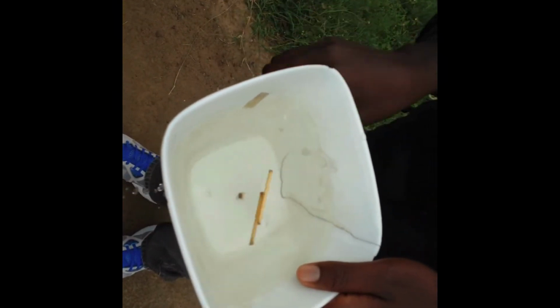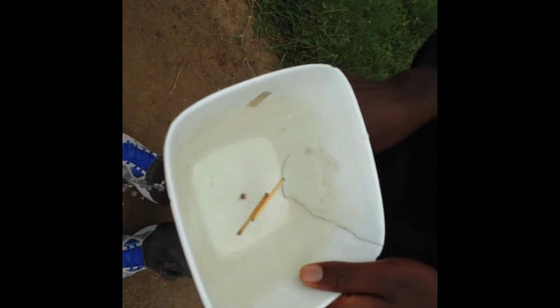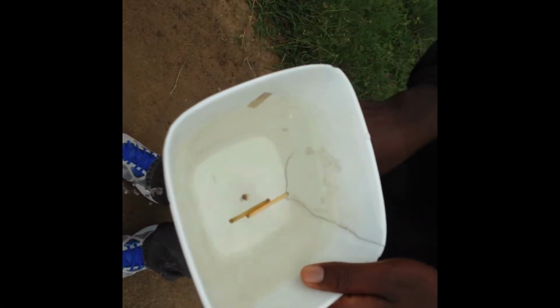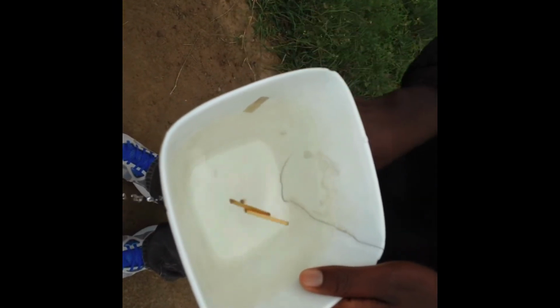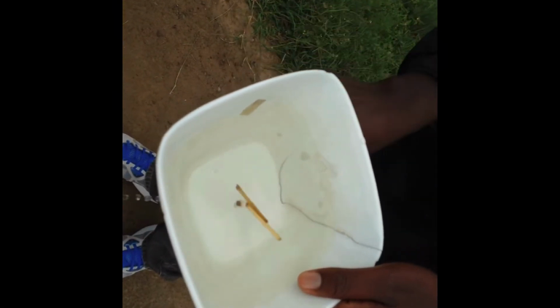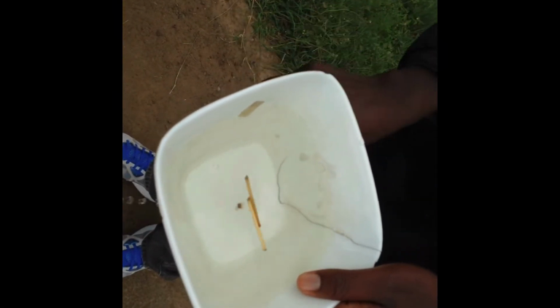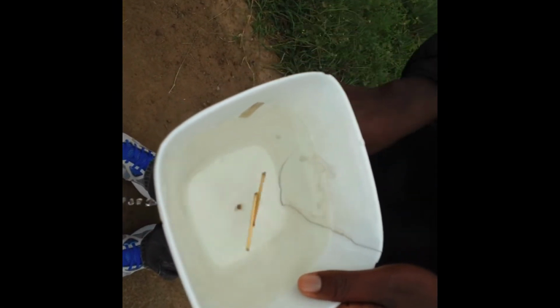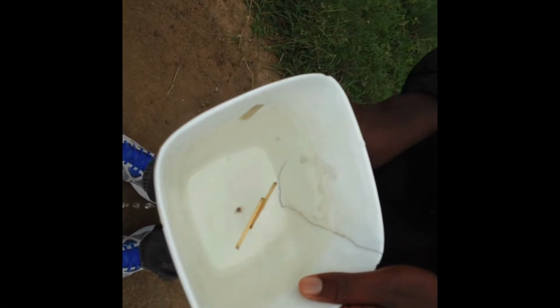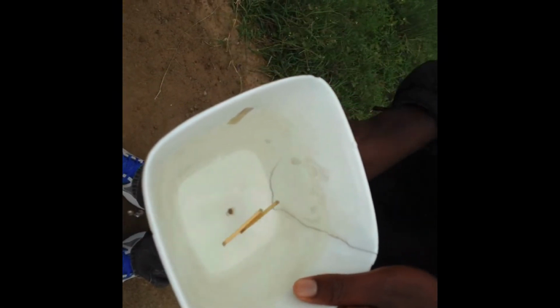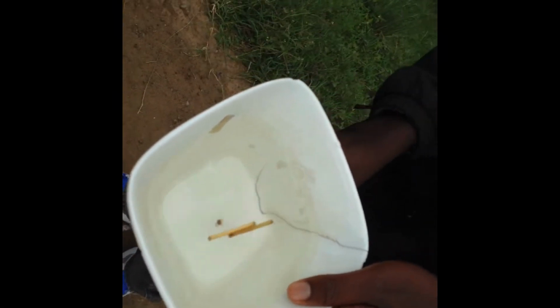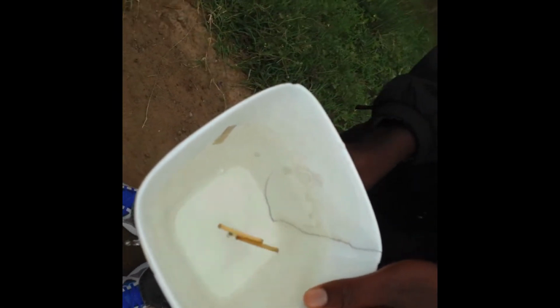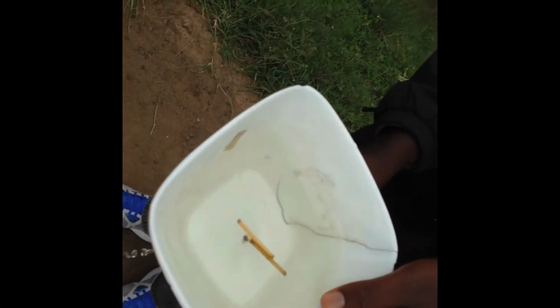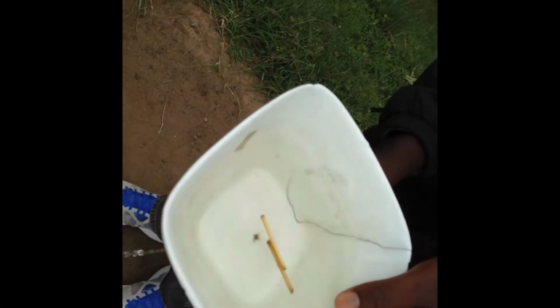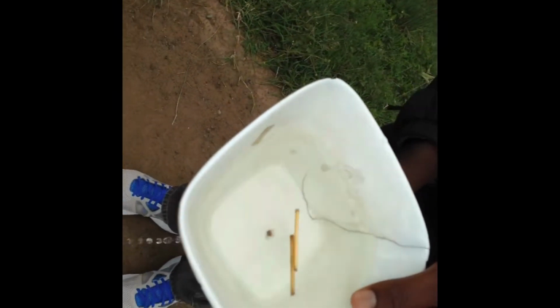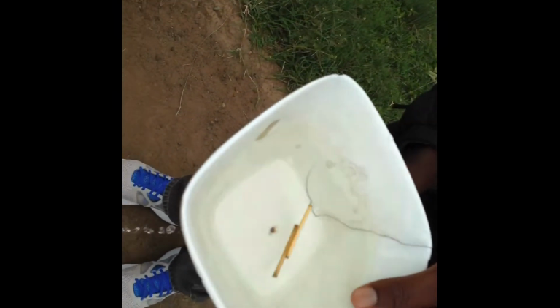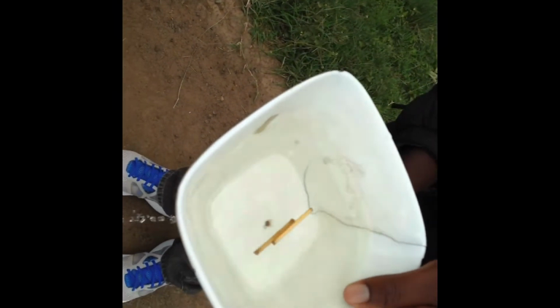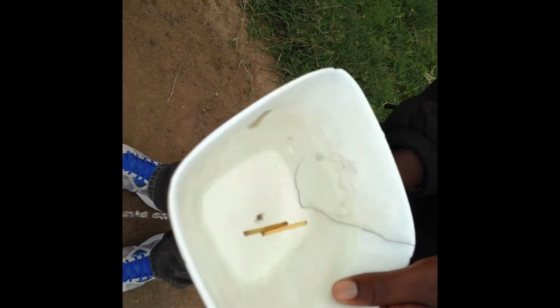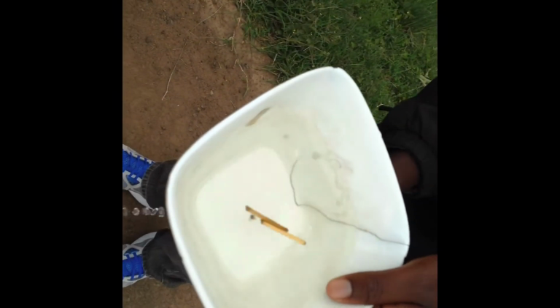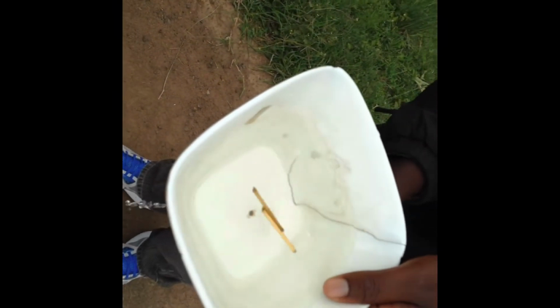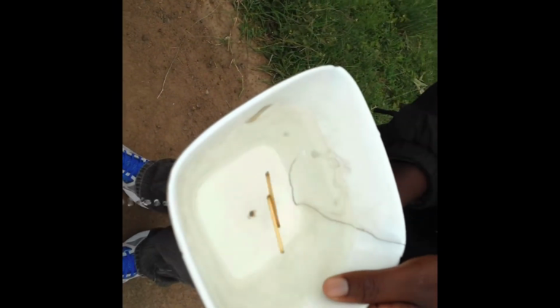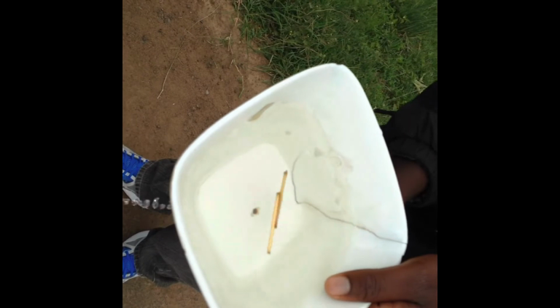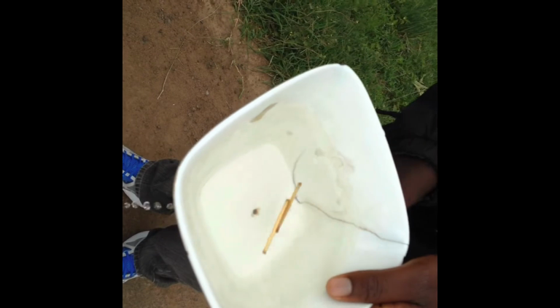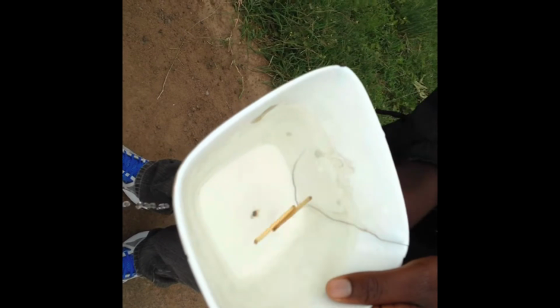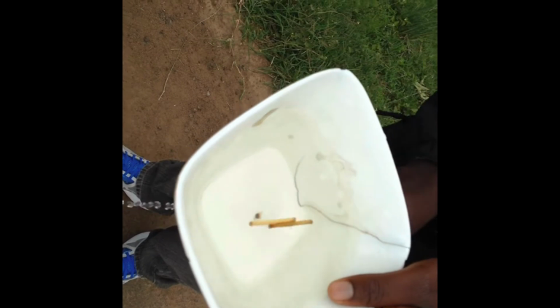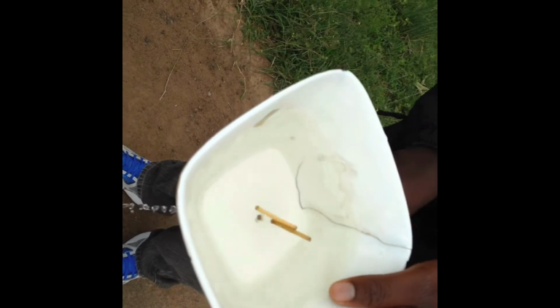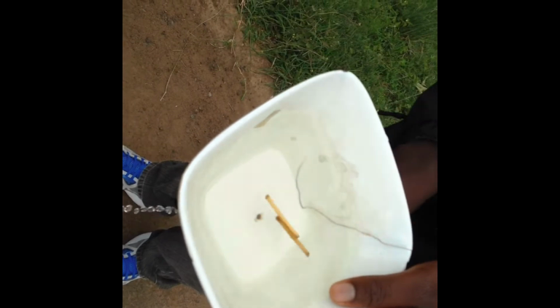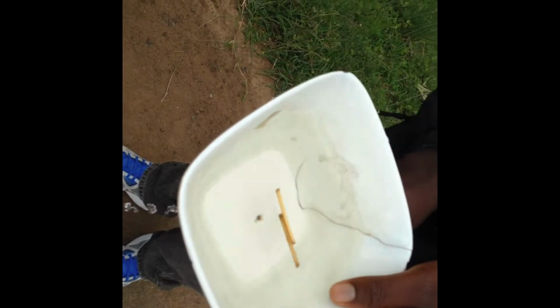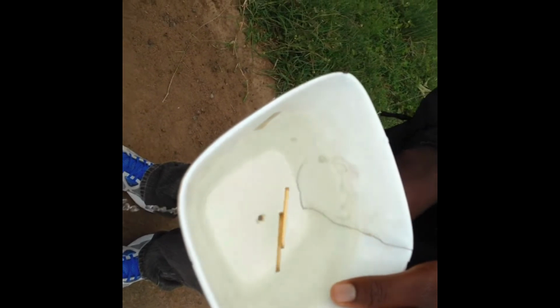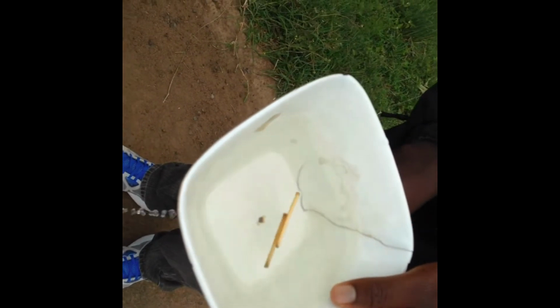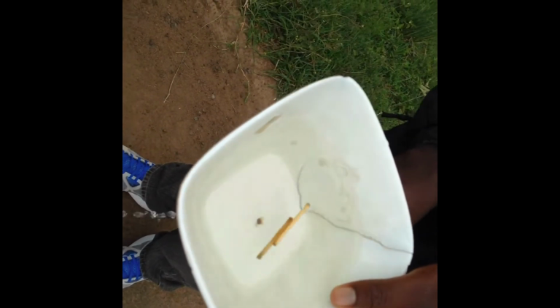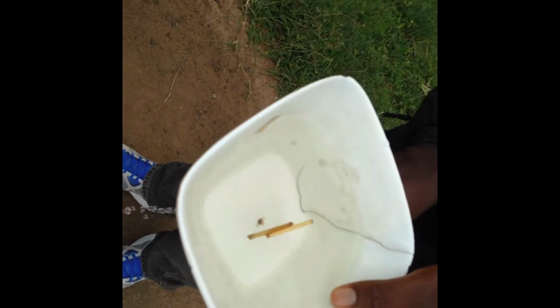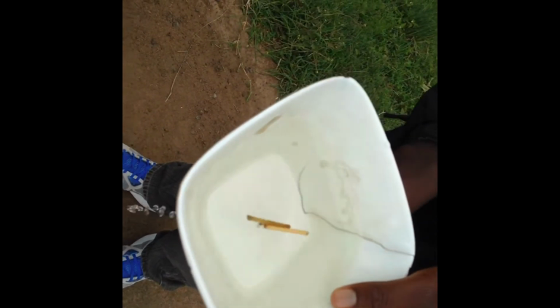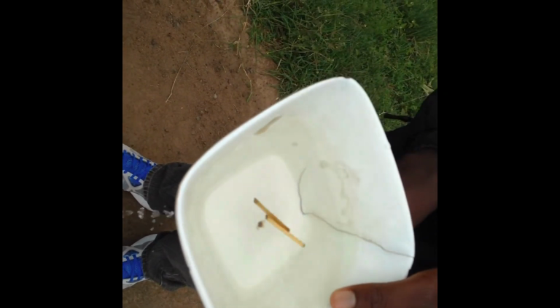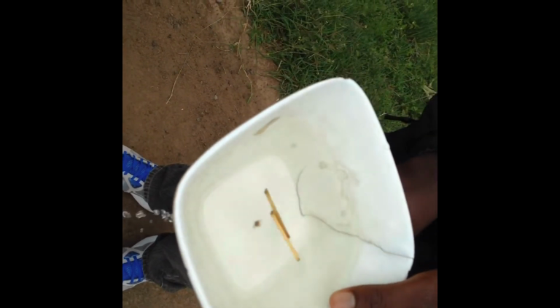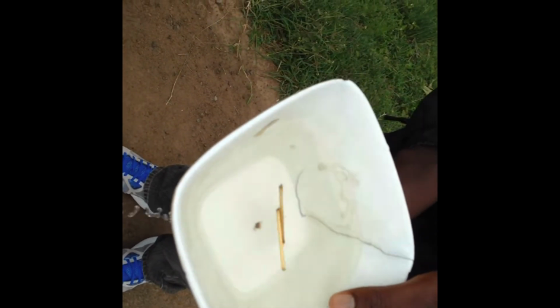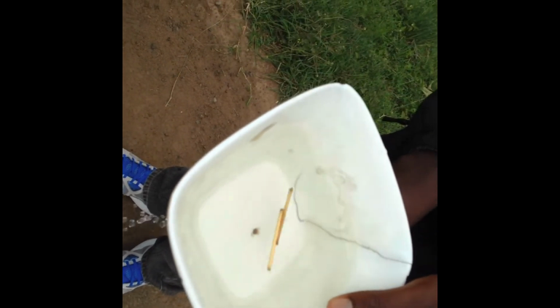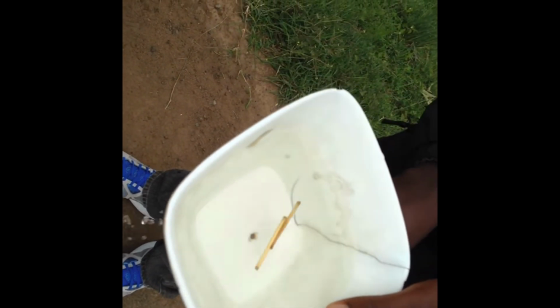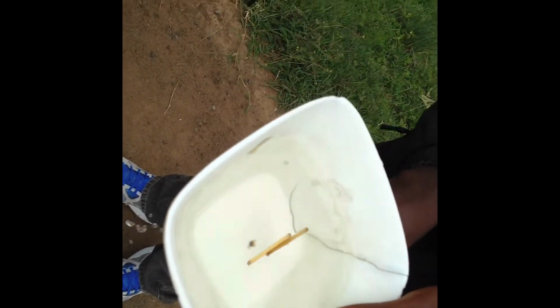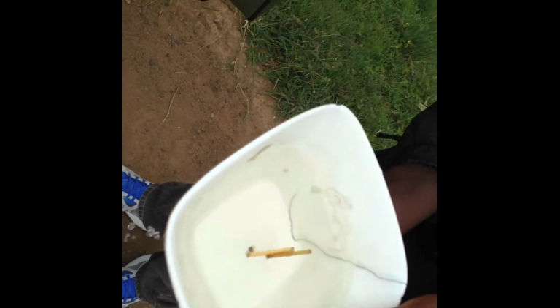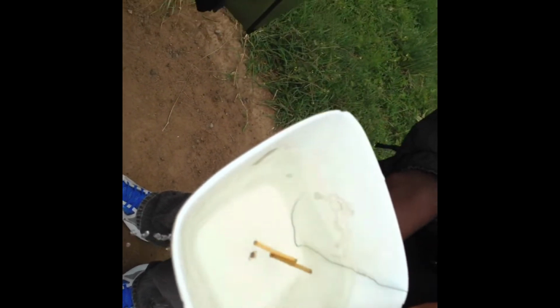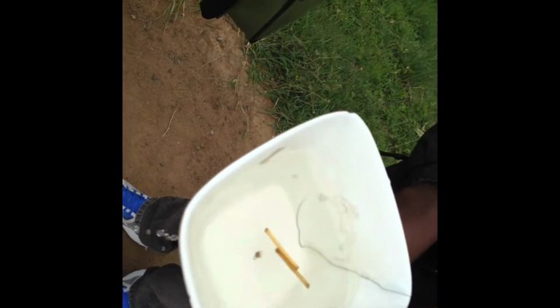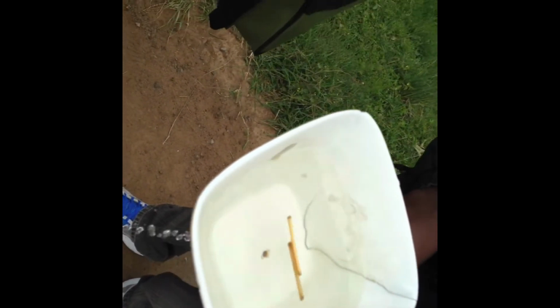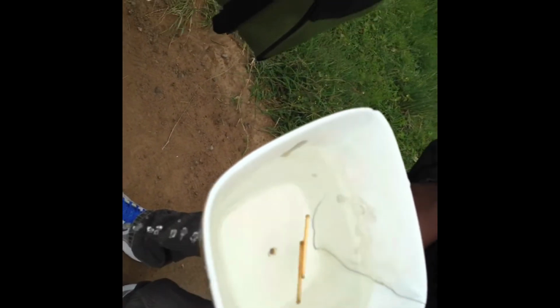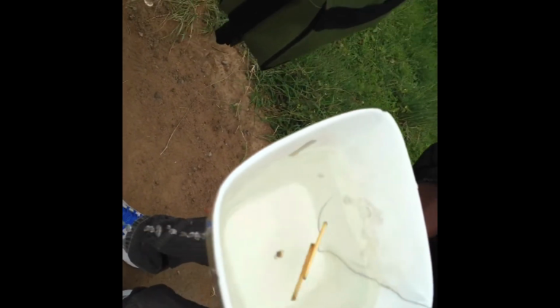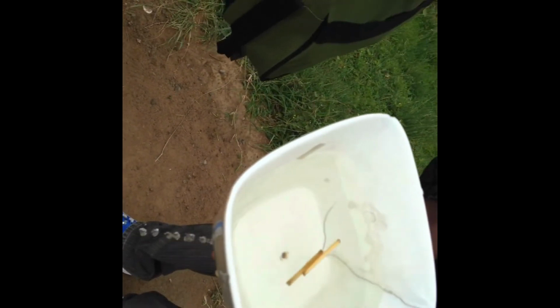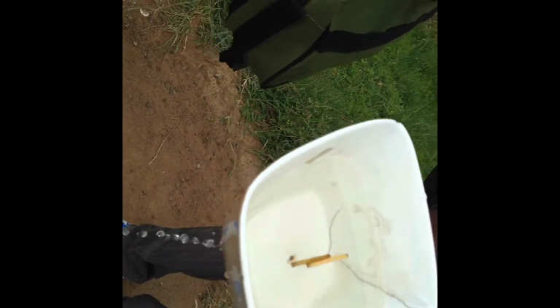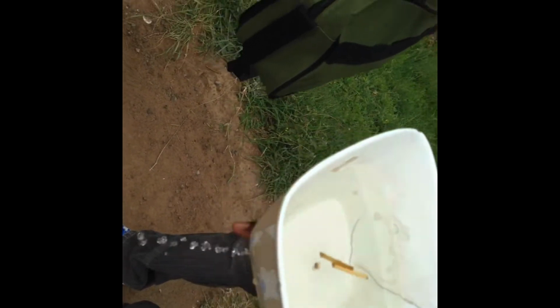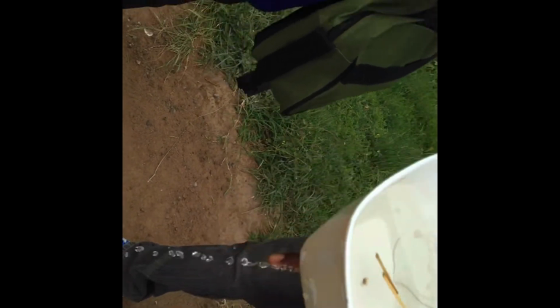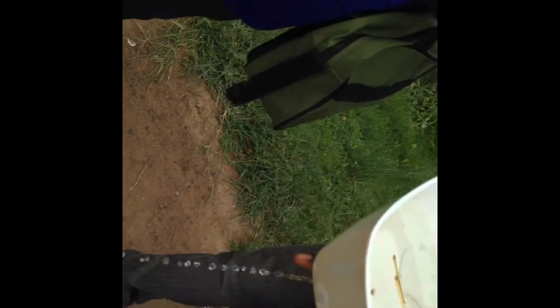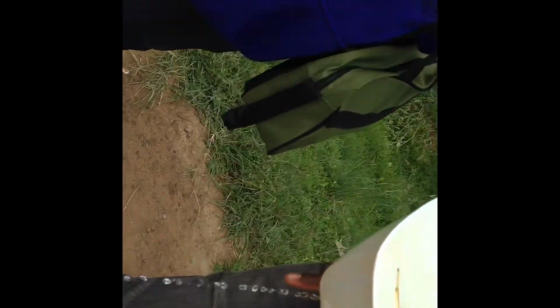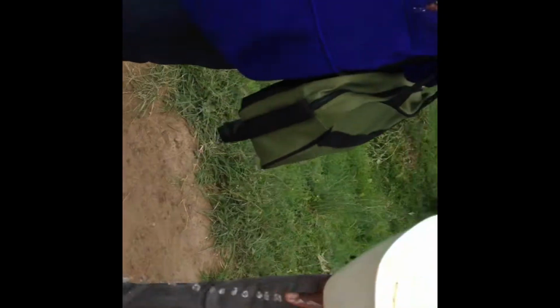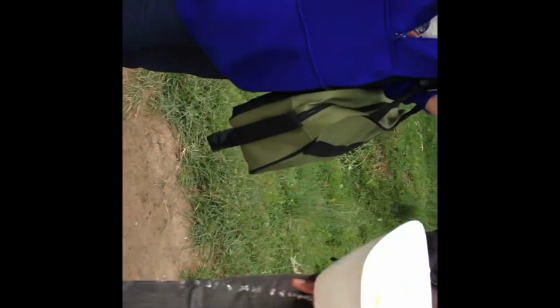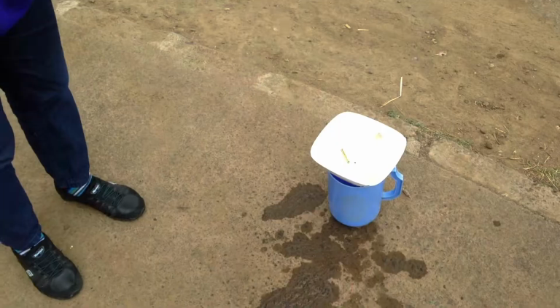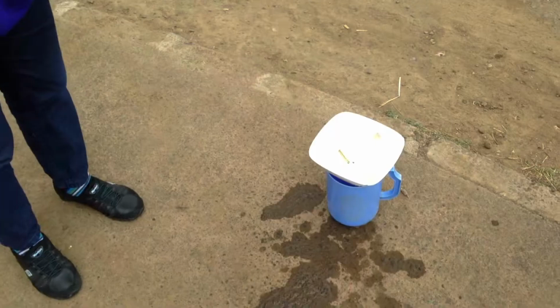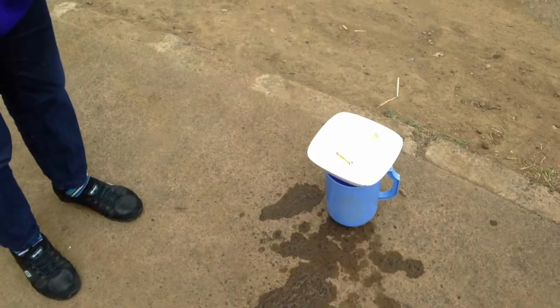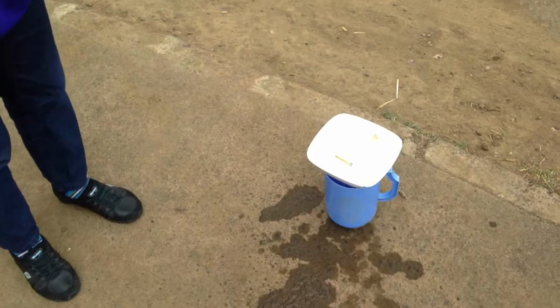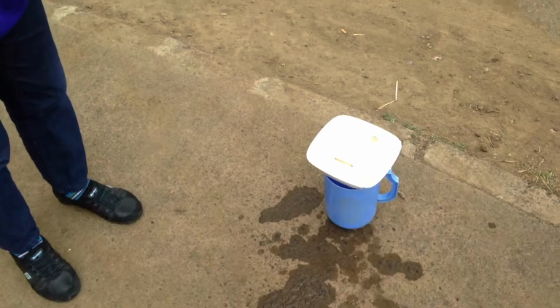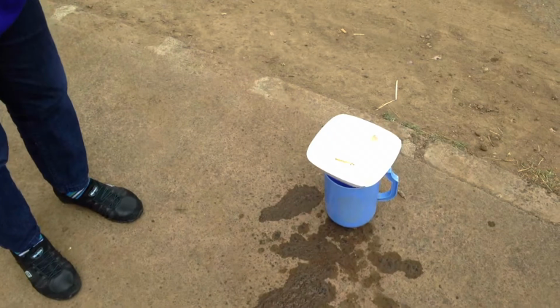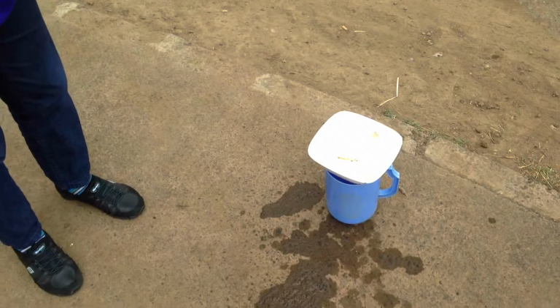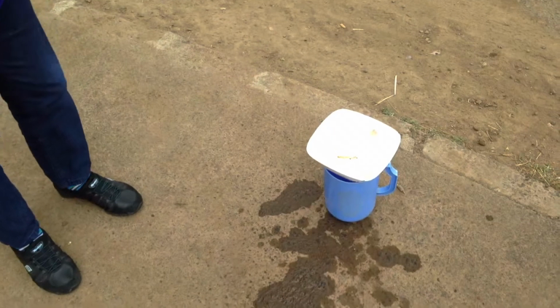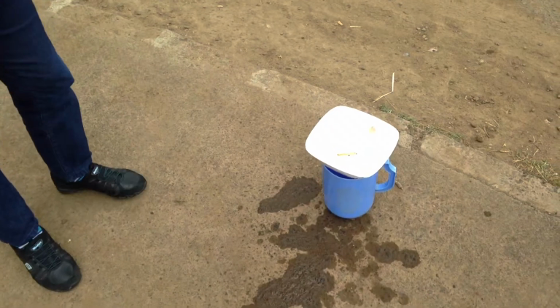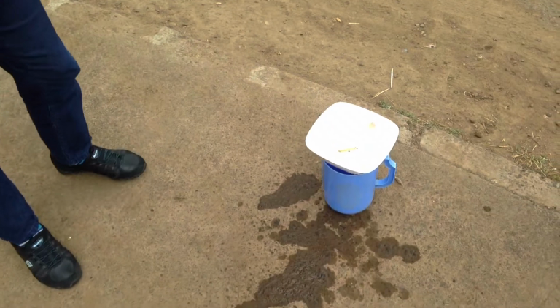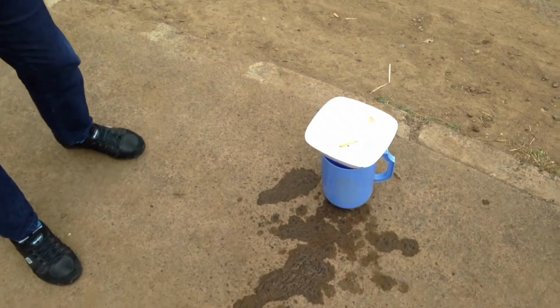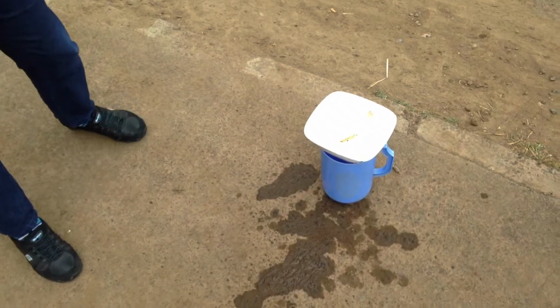Even the spirals can tell — the water is spiraling clockwise, then anti-clockwise, depending on which side of the equator you are standing on.